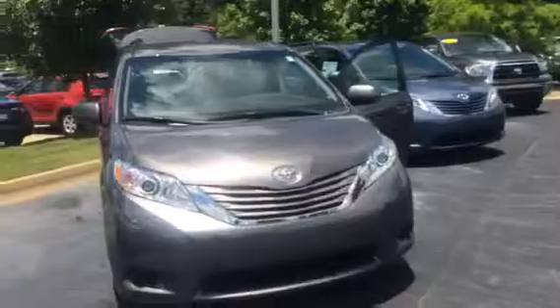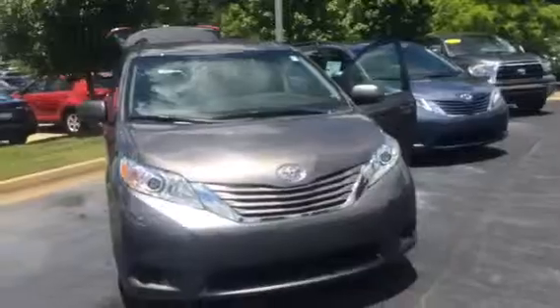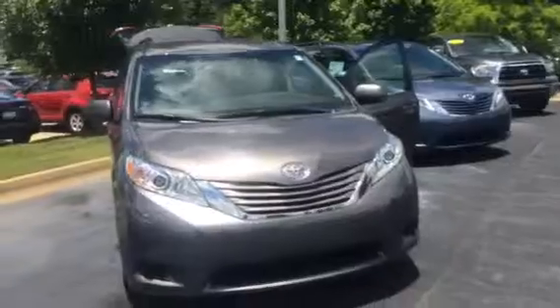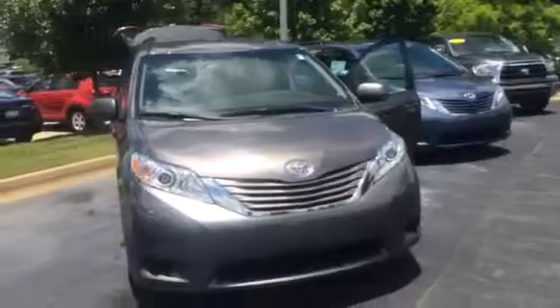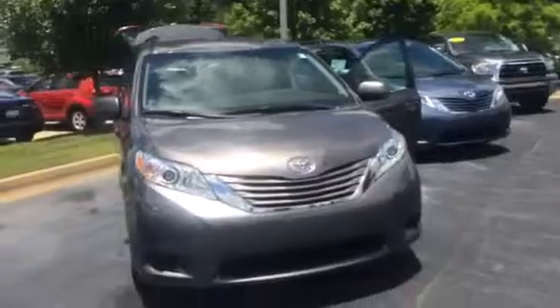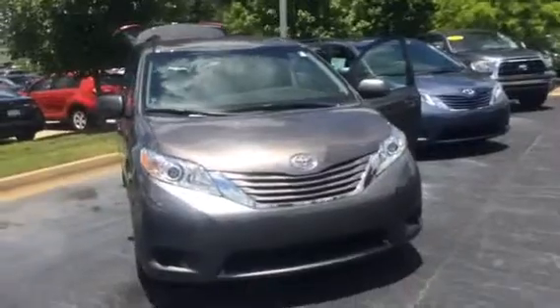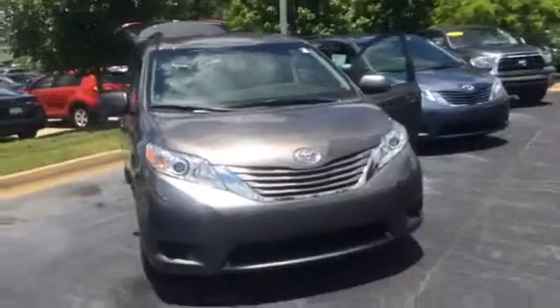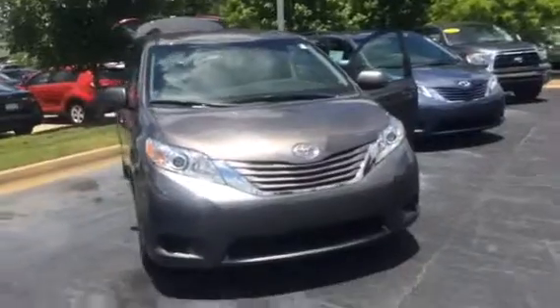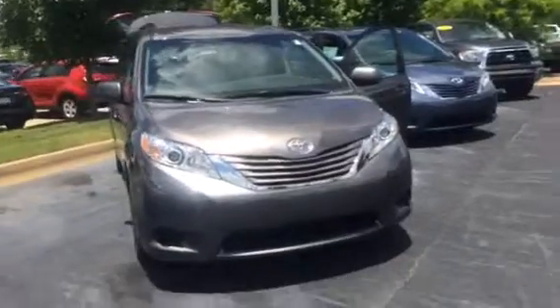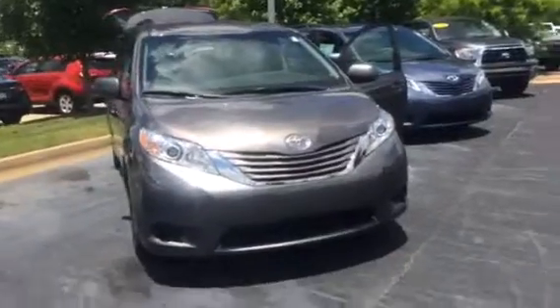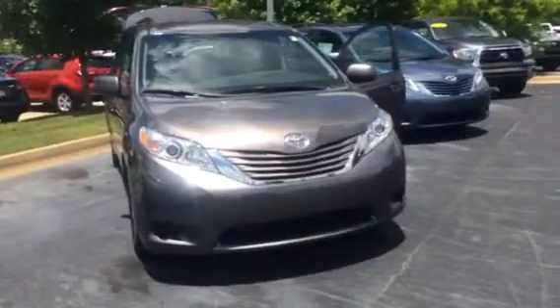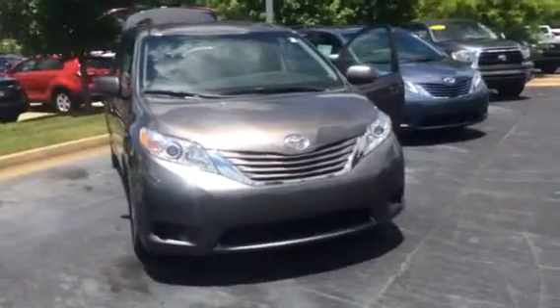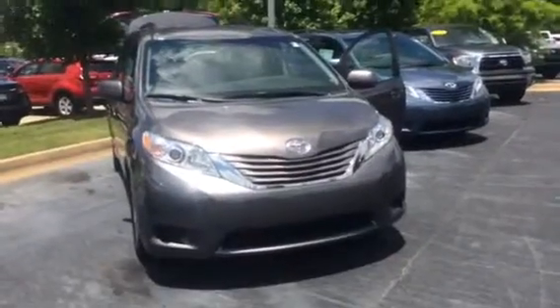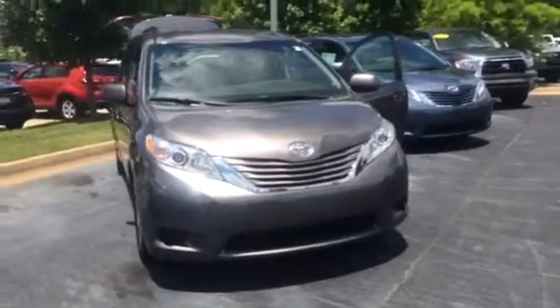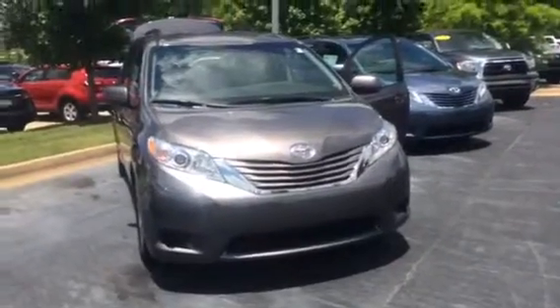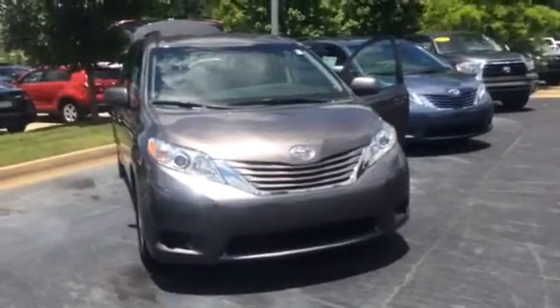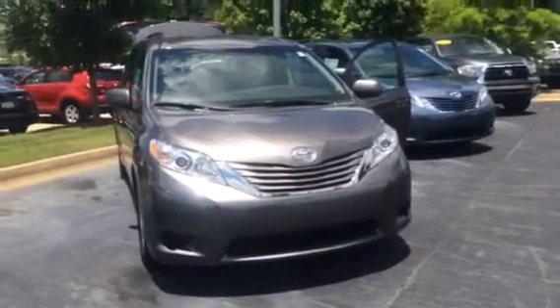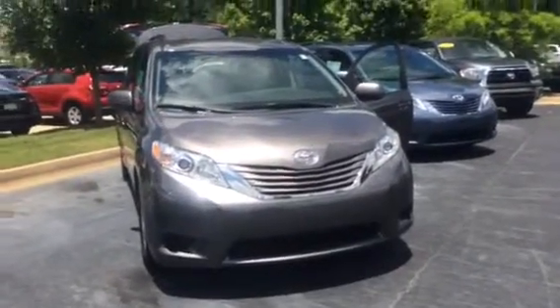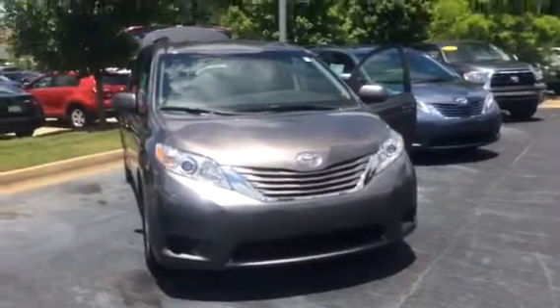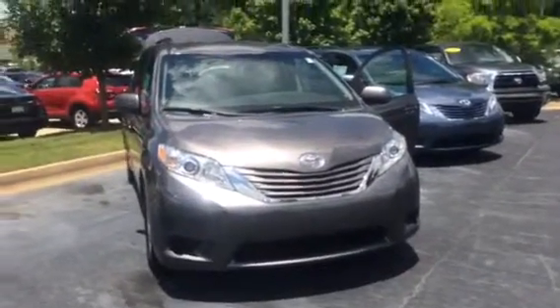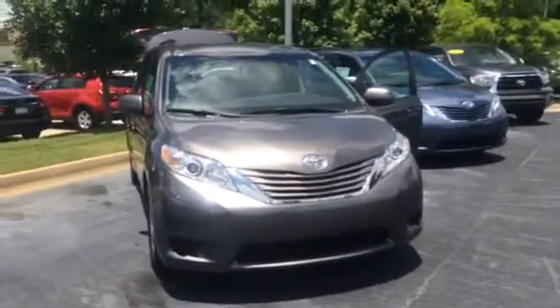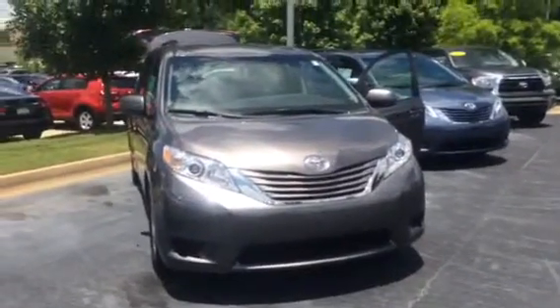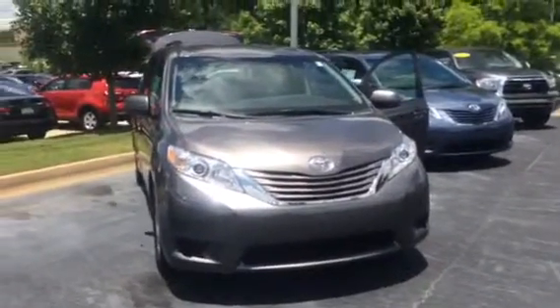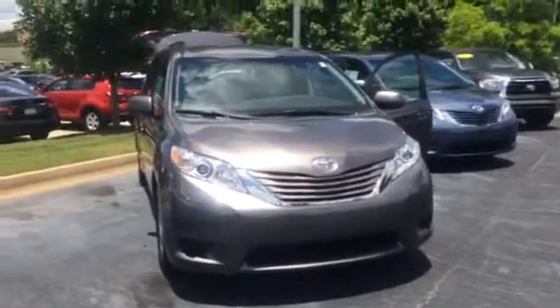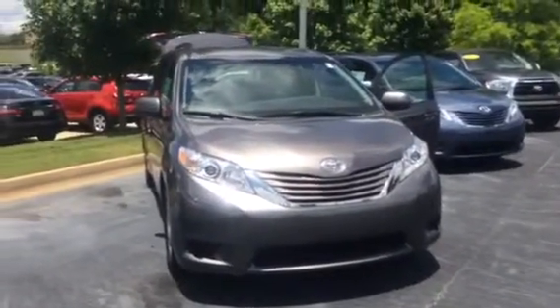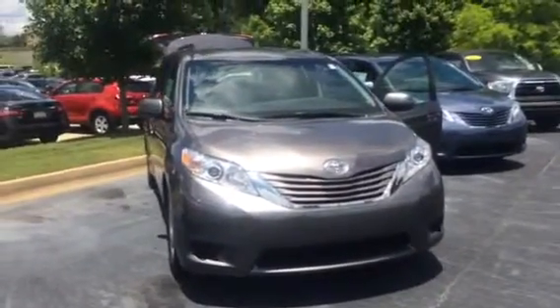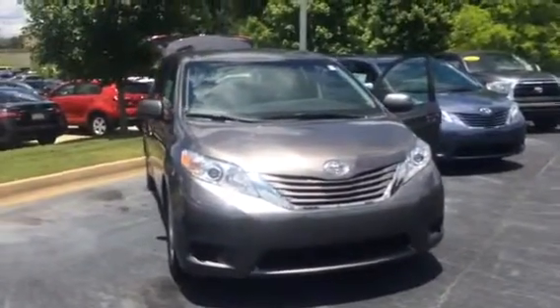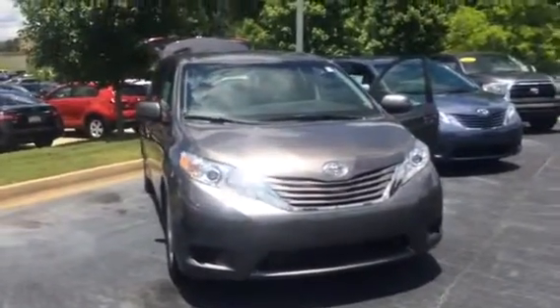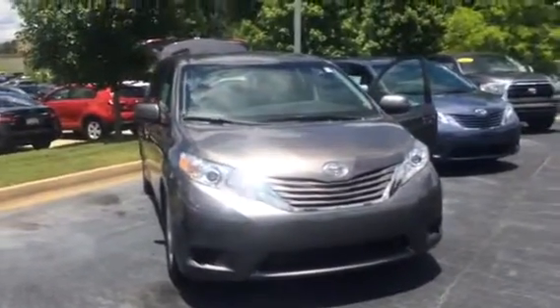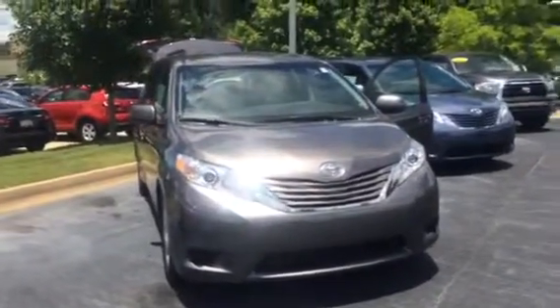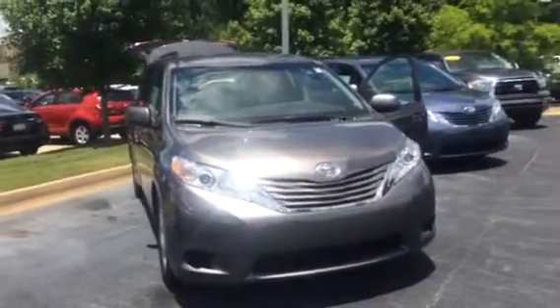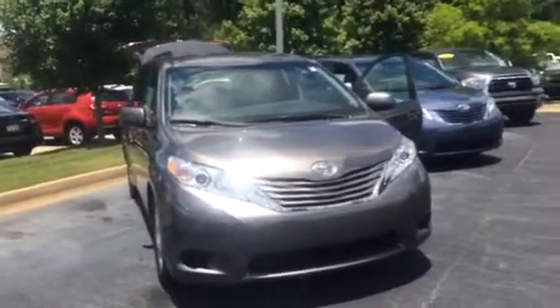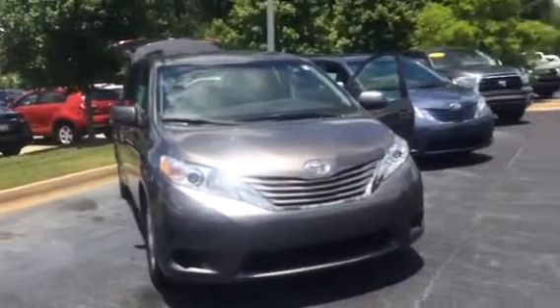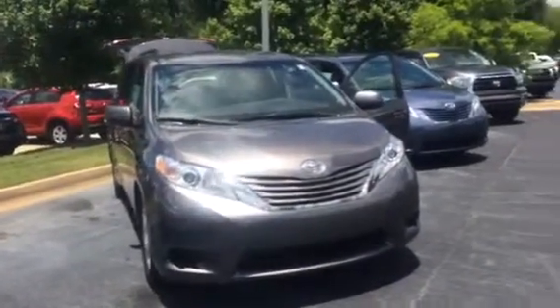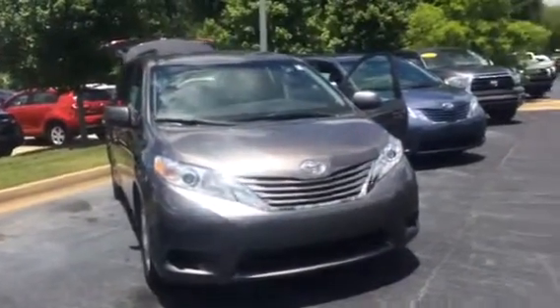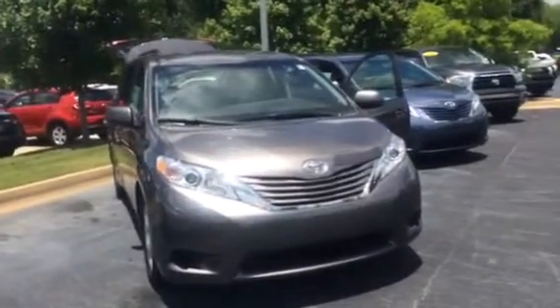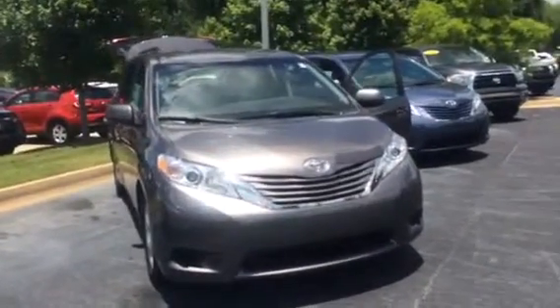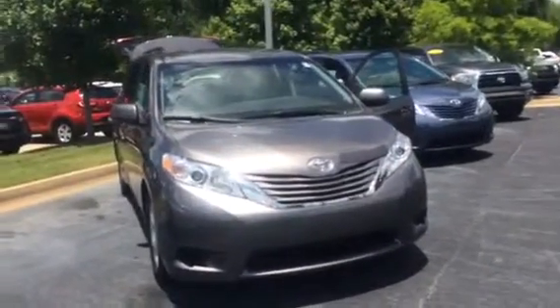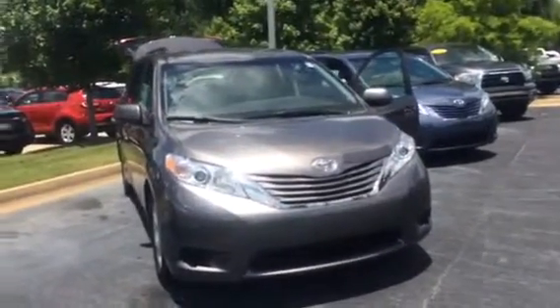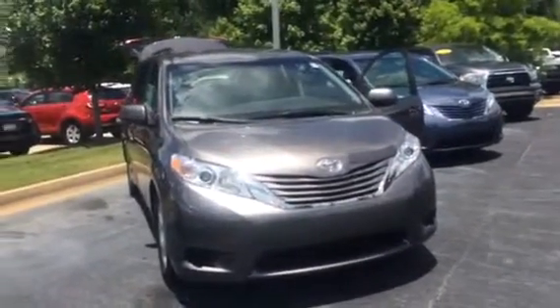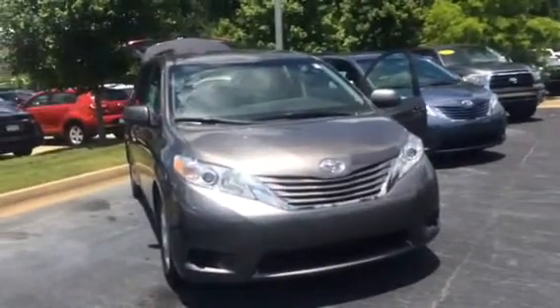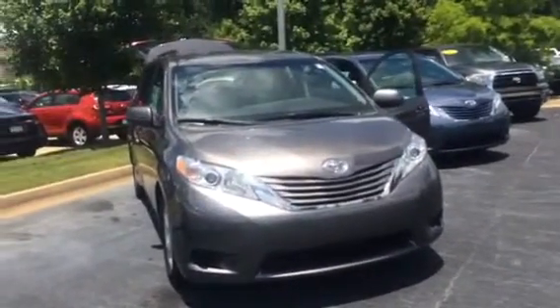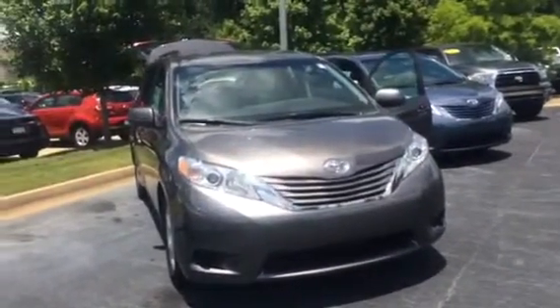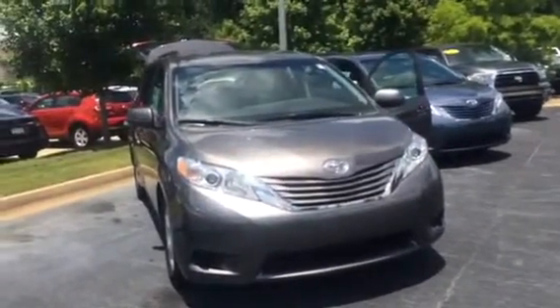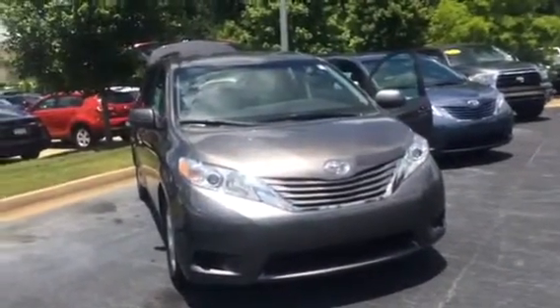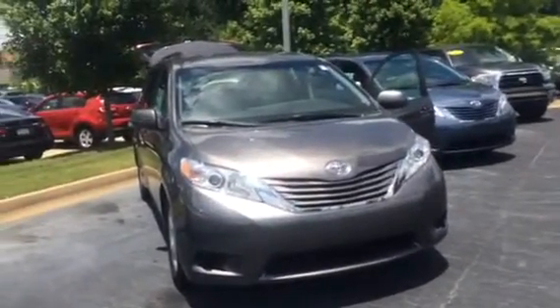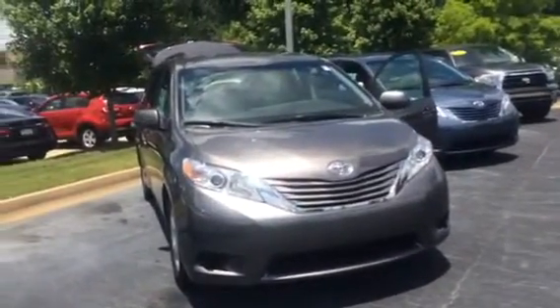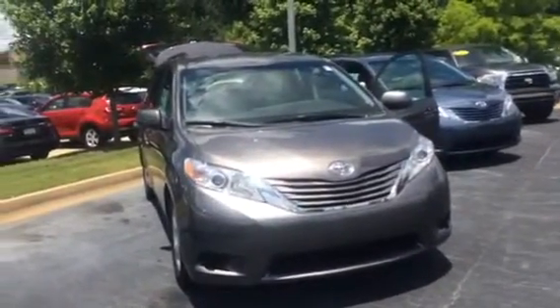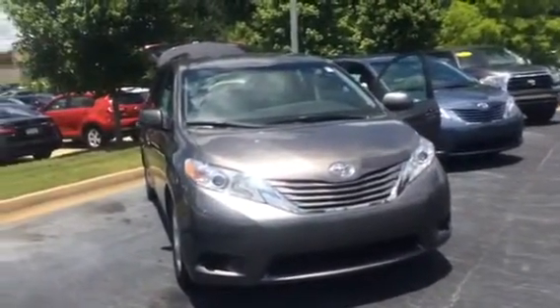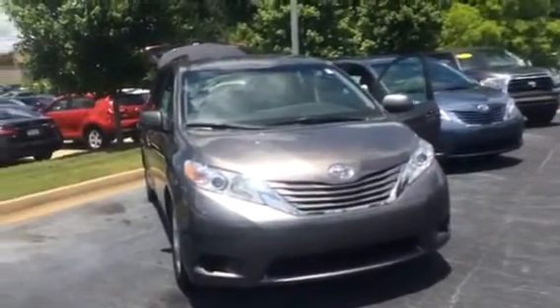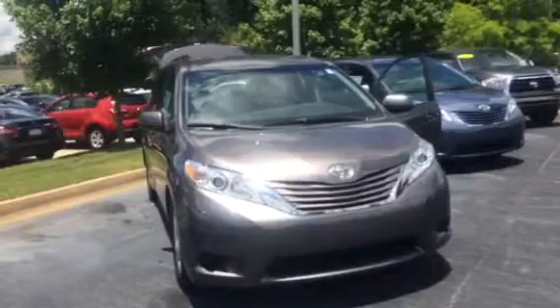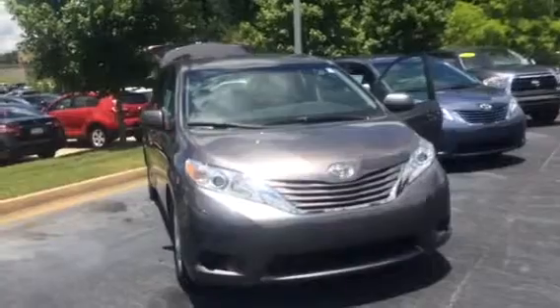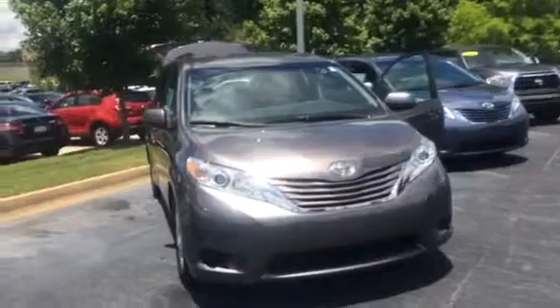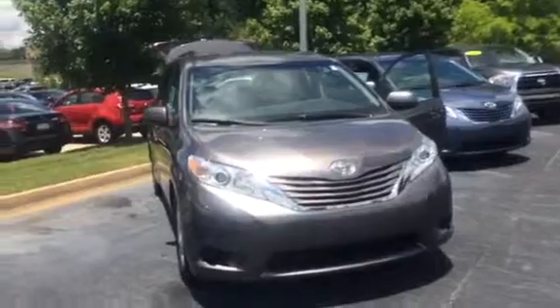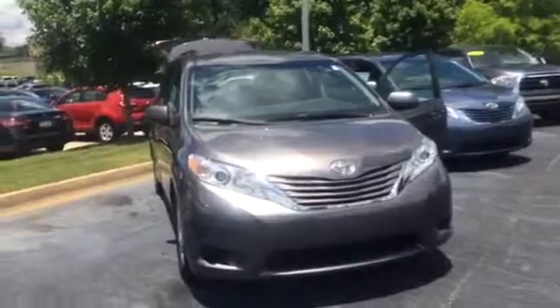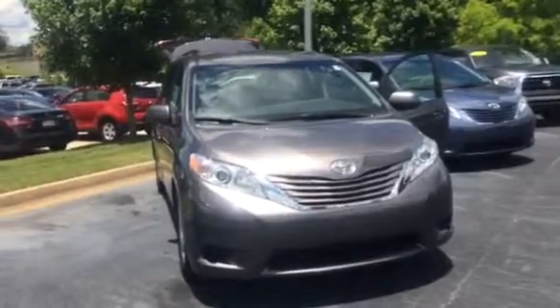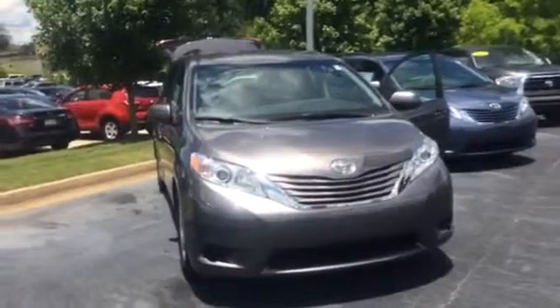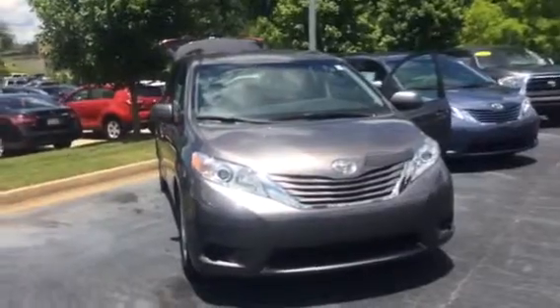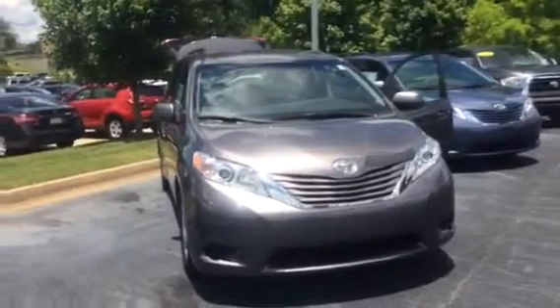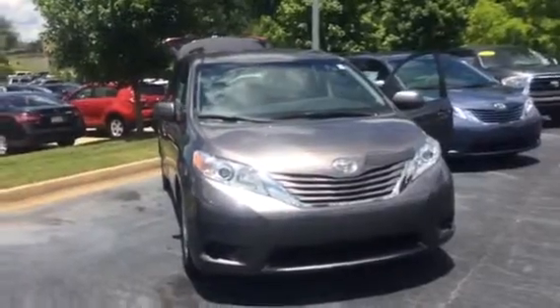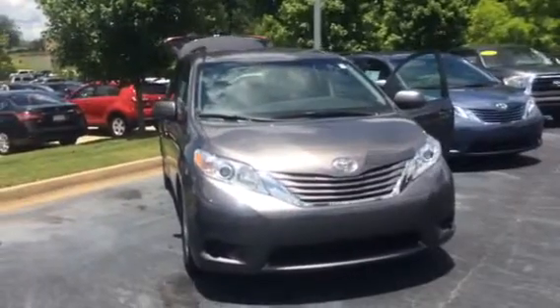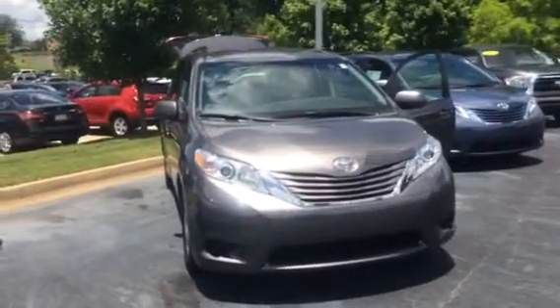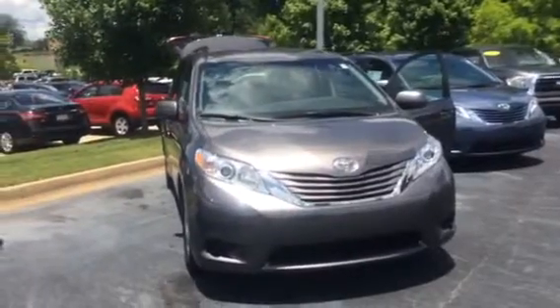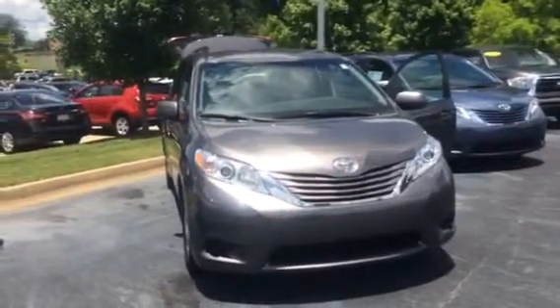Hello Mr. and Ms. Christian. This is Wanda with Logarang's Toyota doing a short walk around on our 2015 Toyota Sienna LE.